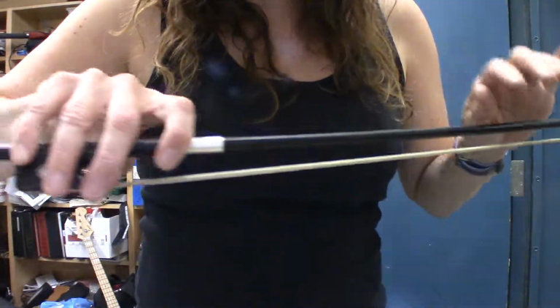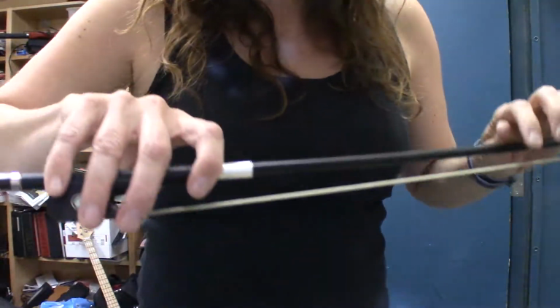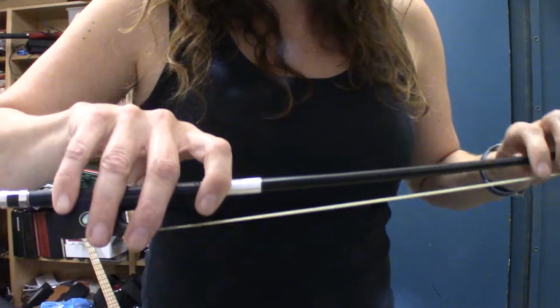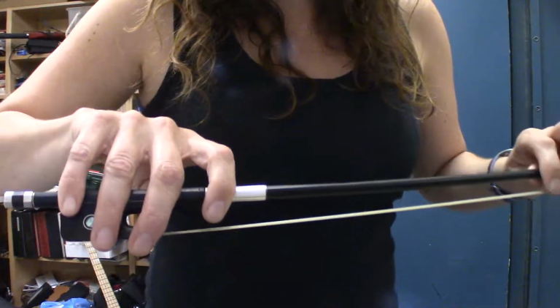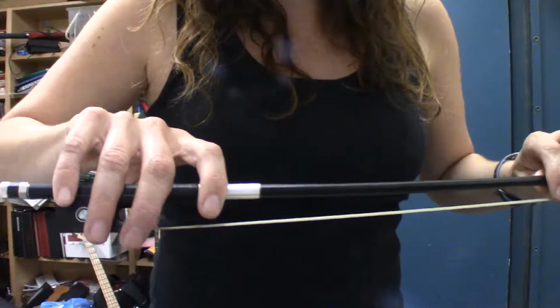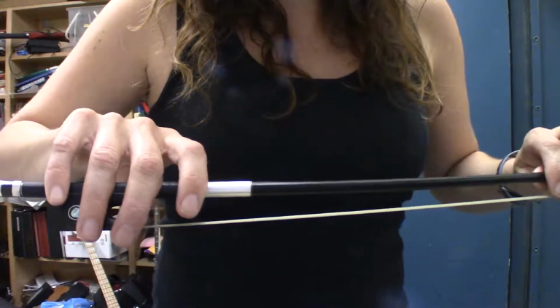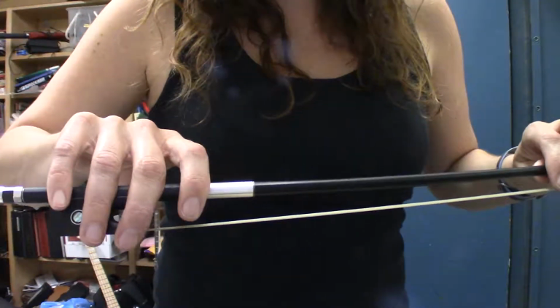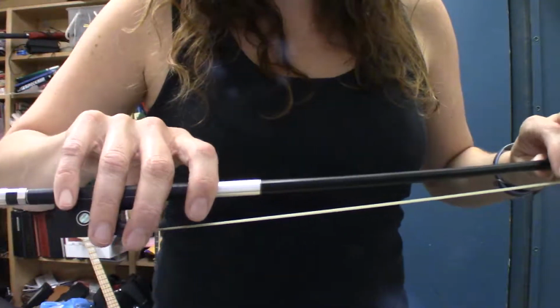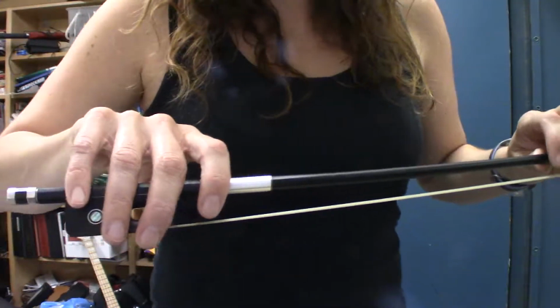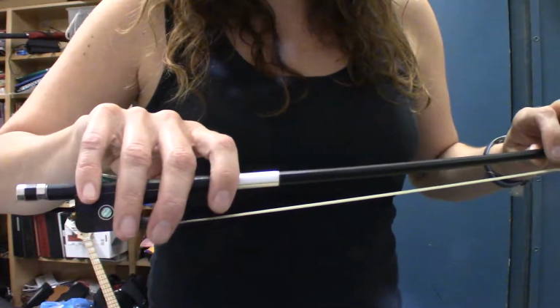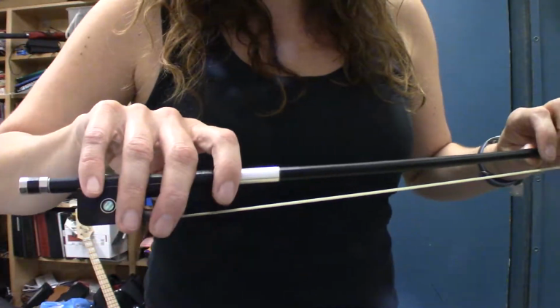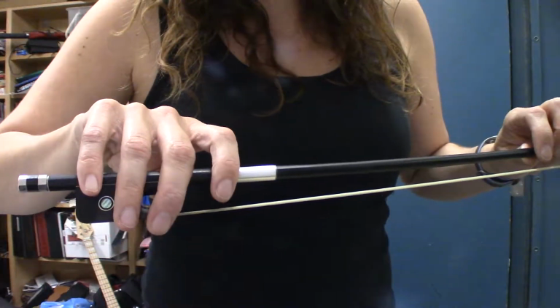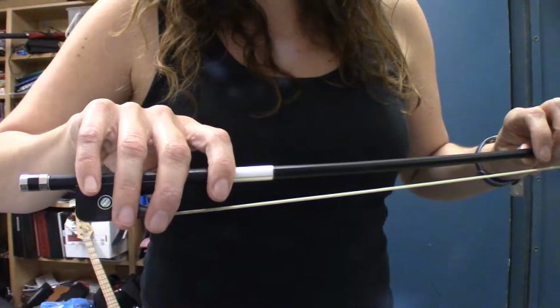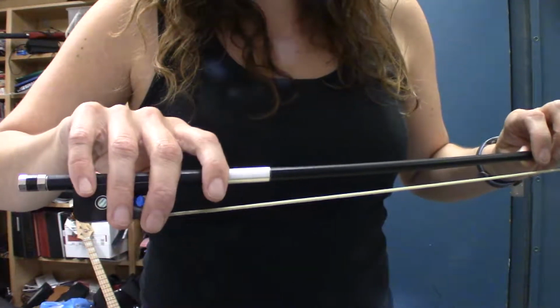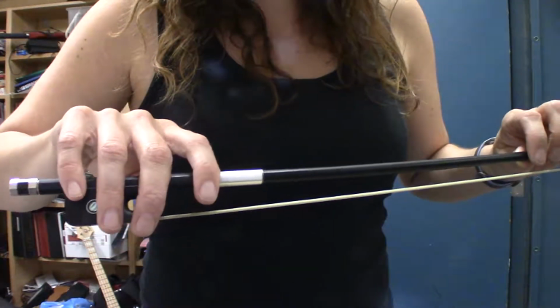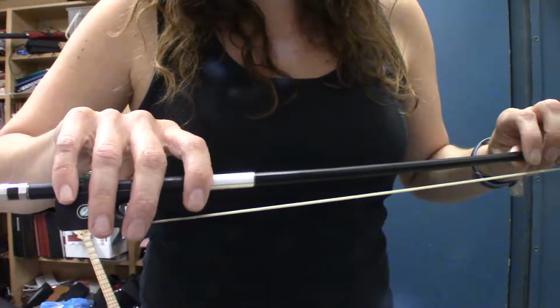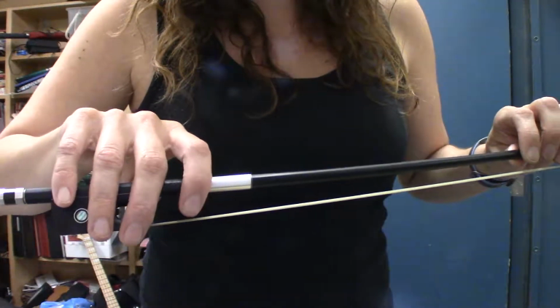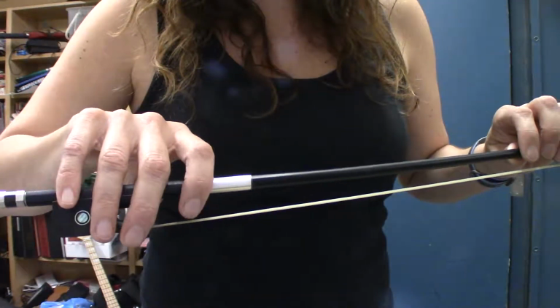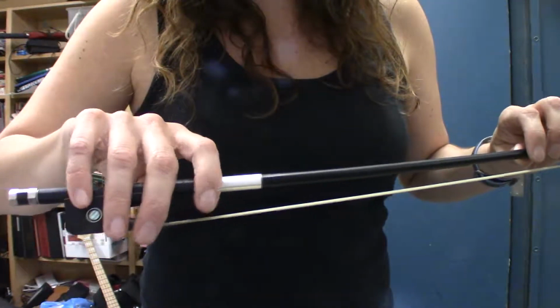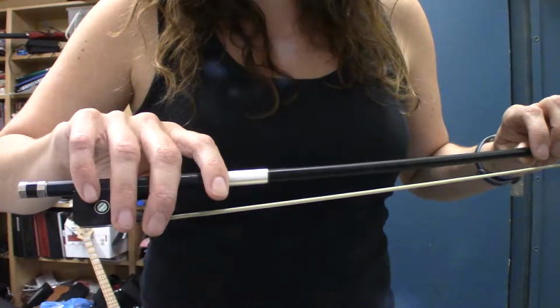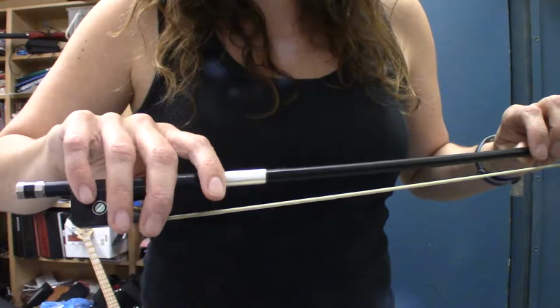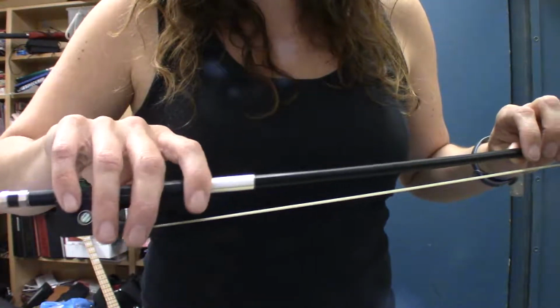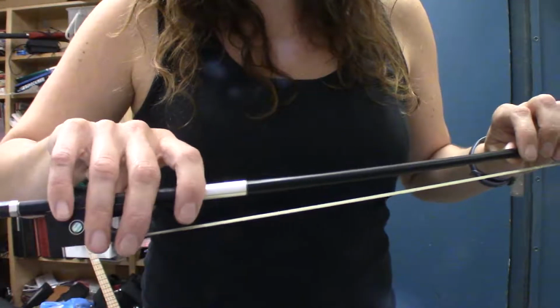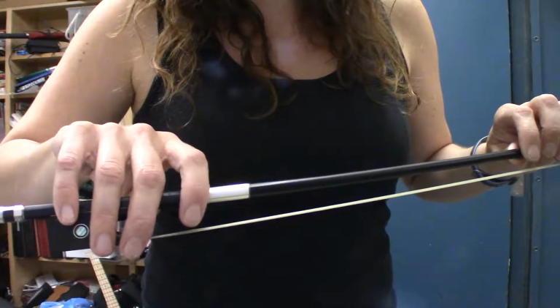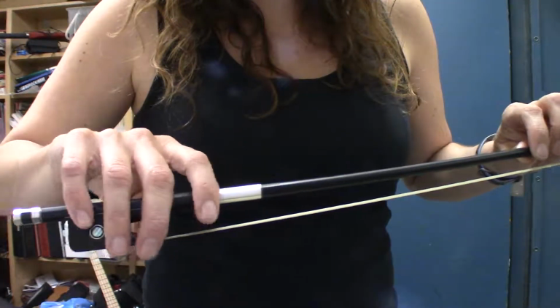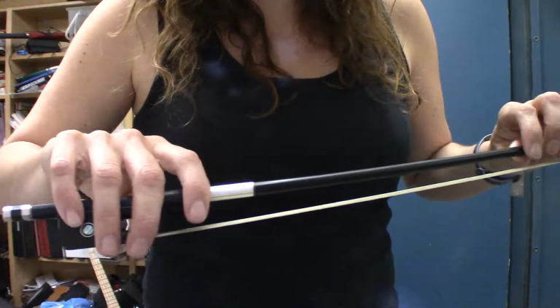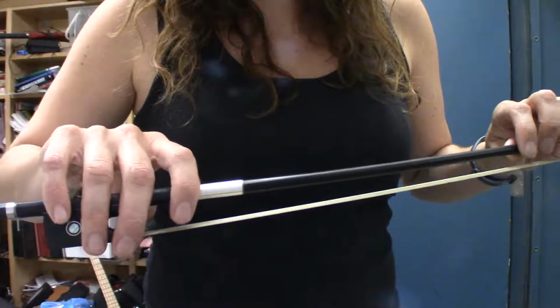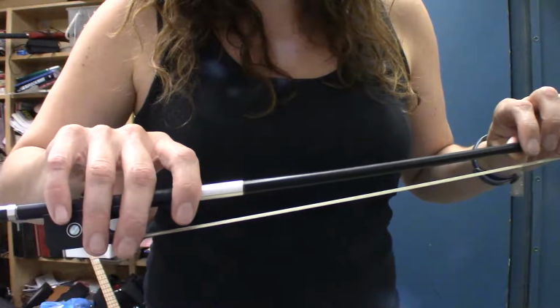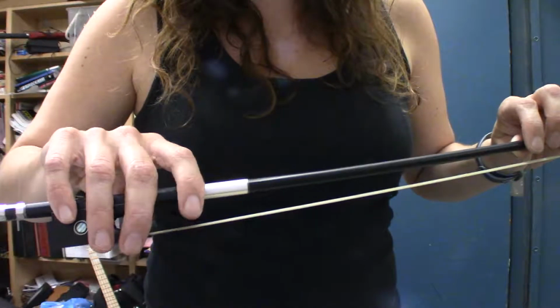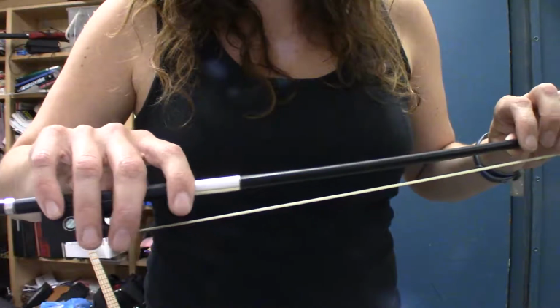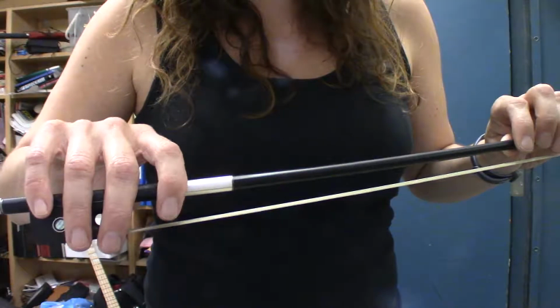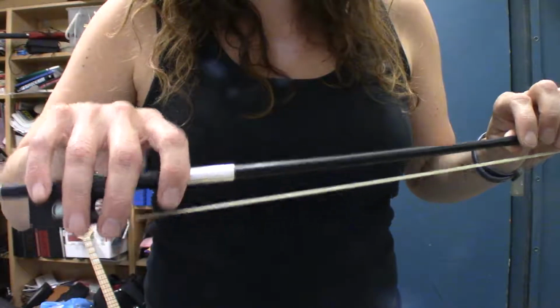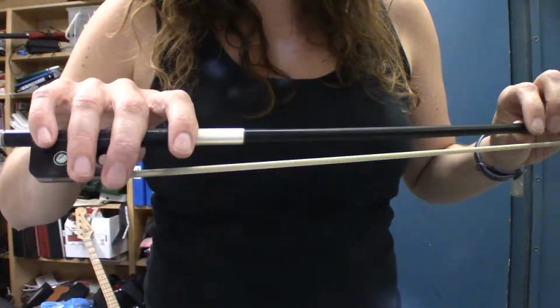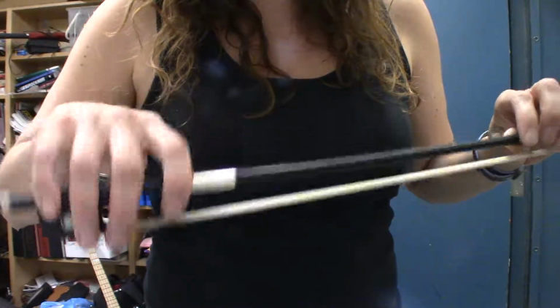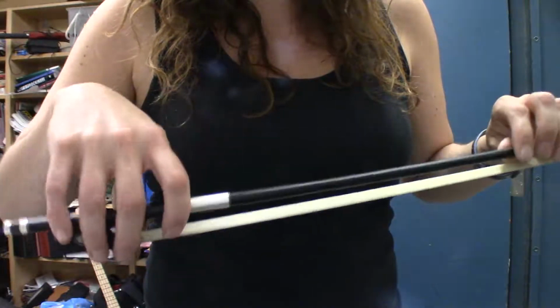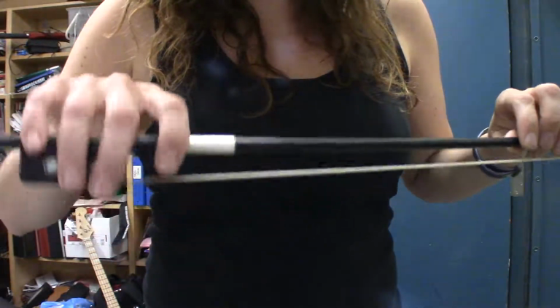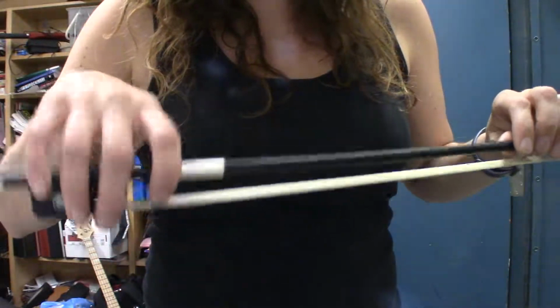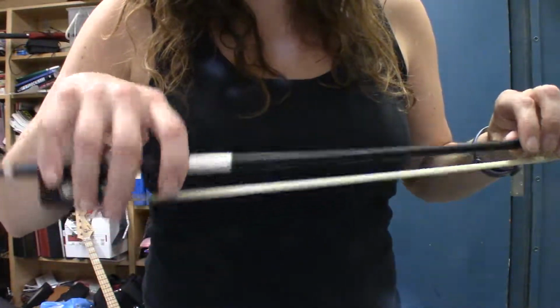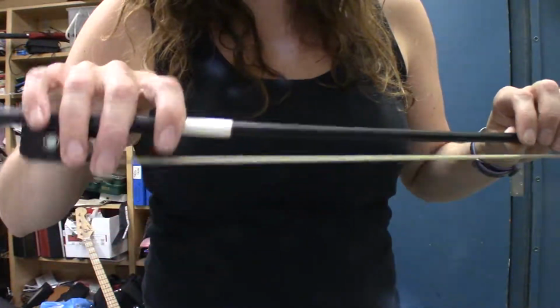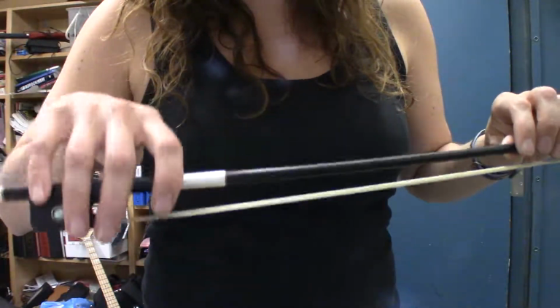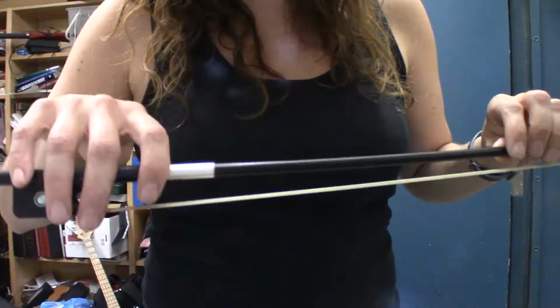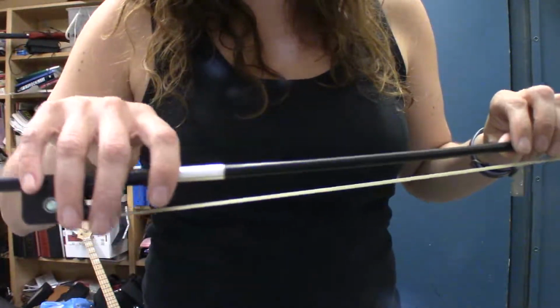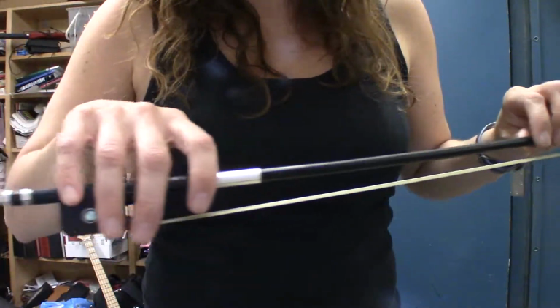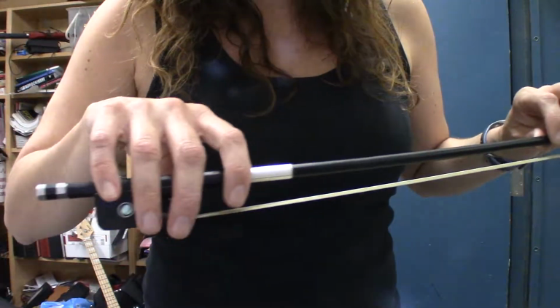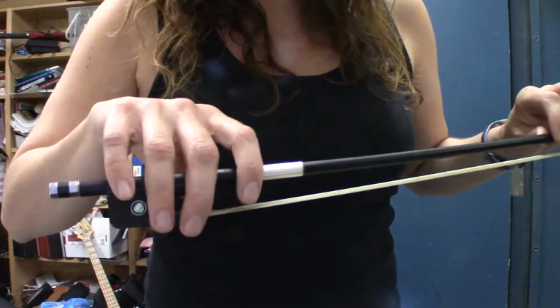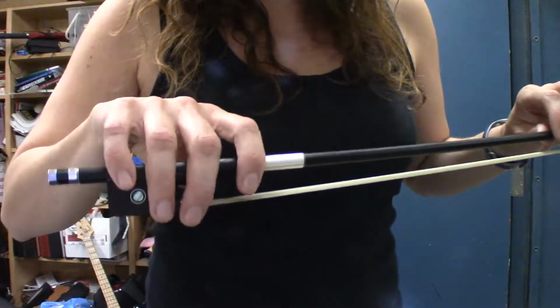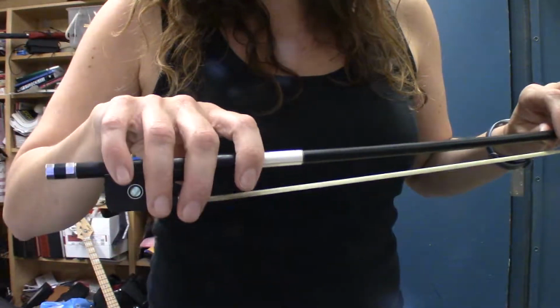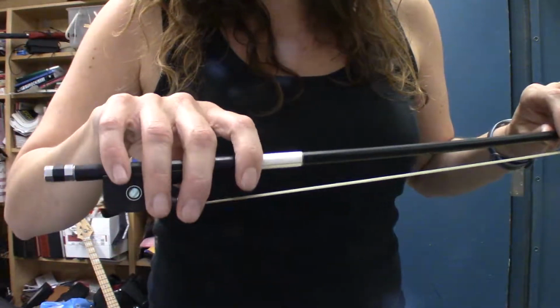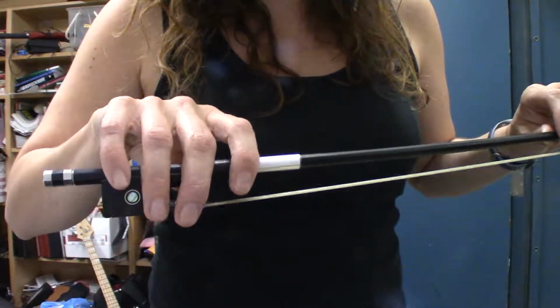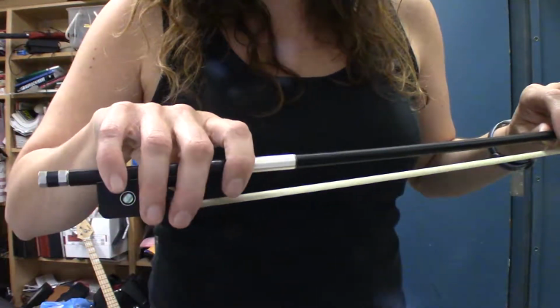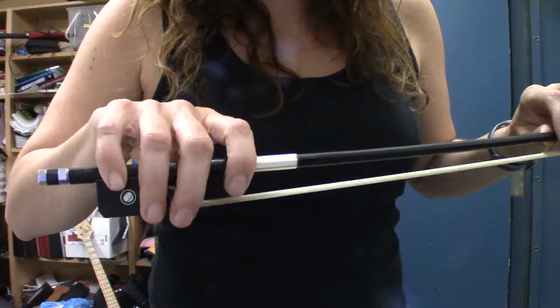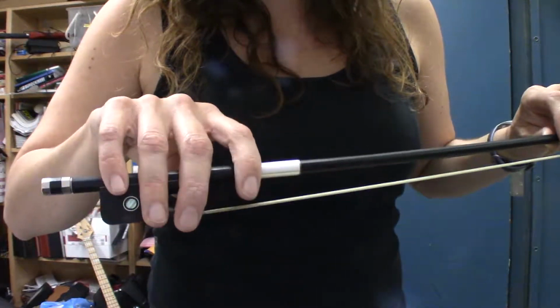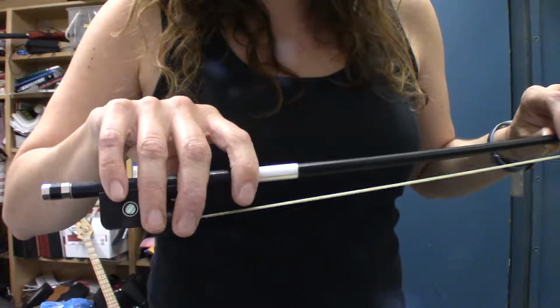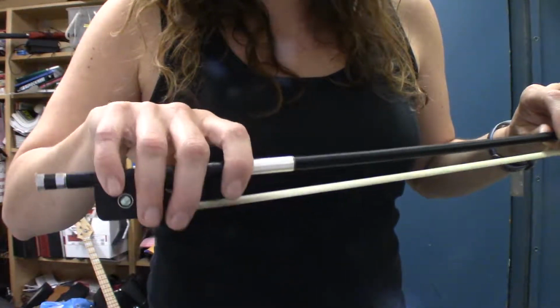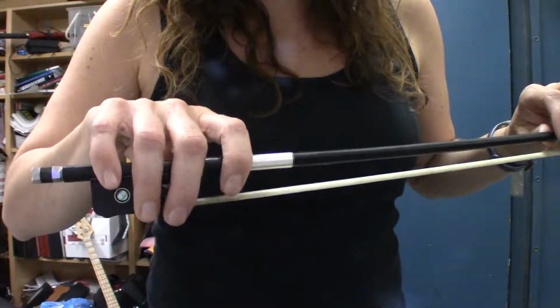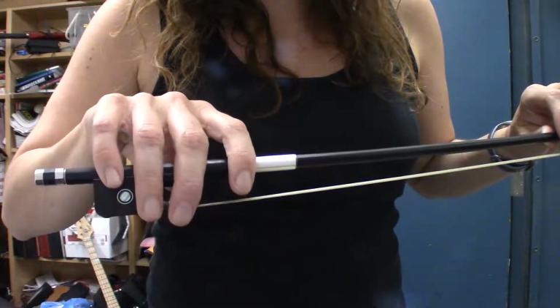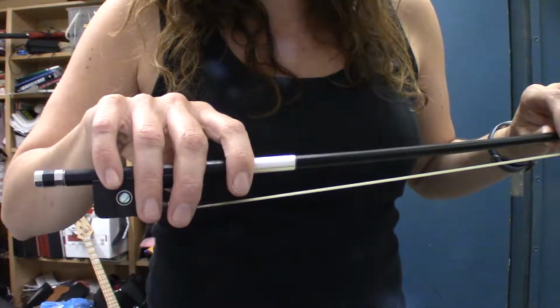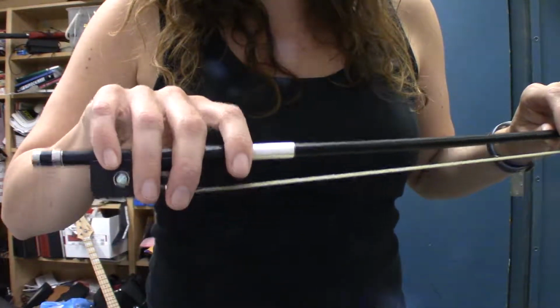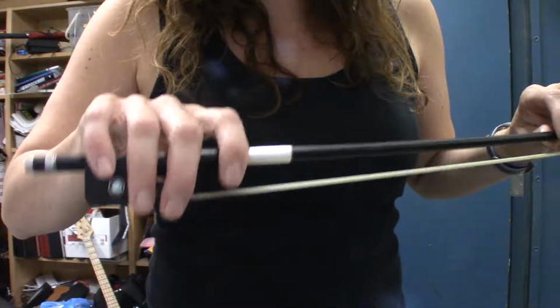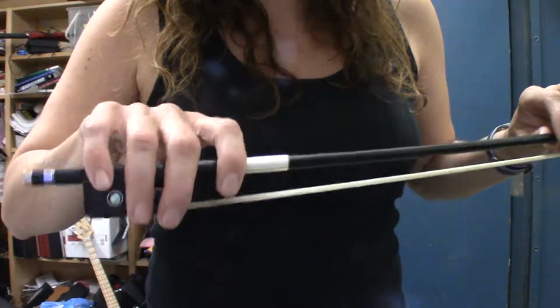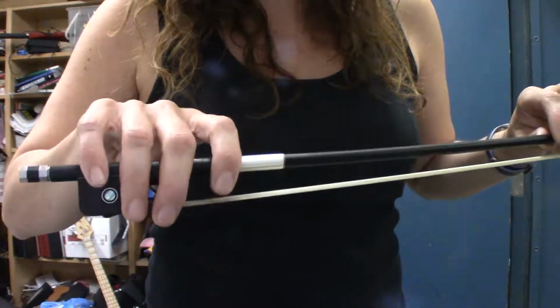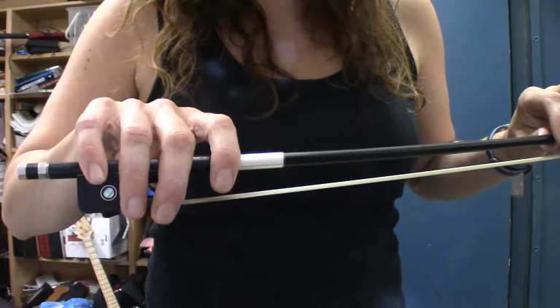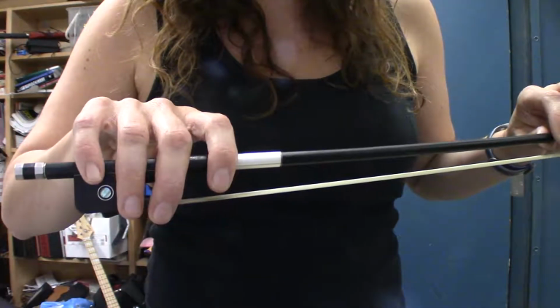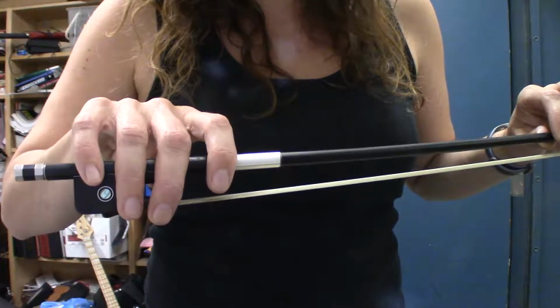And this is what it looks like. It should be nice and relaxed. You can move back and forth like this and wave. That's the cello bow hand grip.